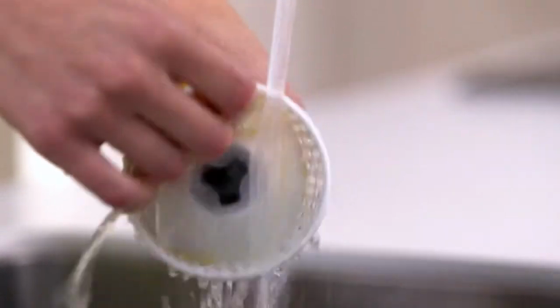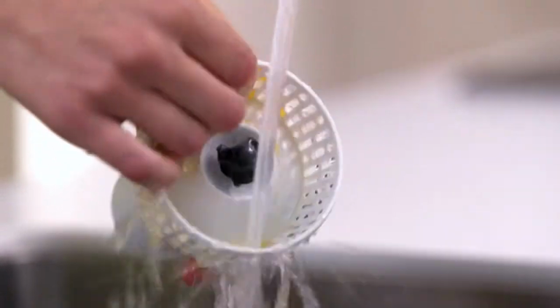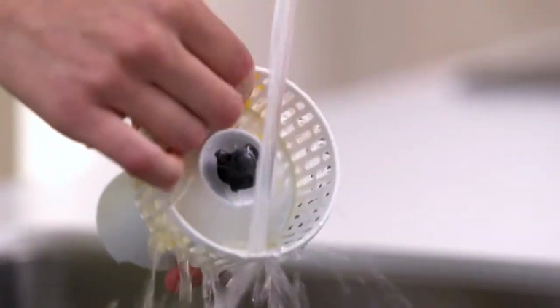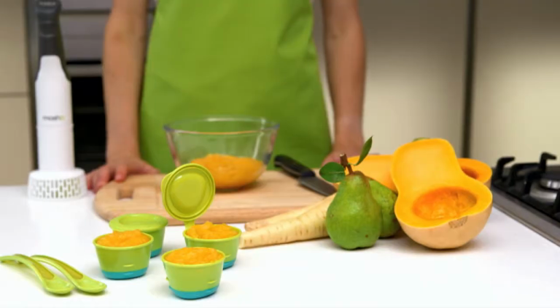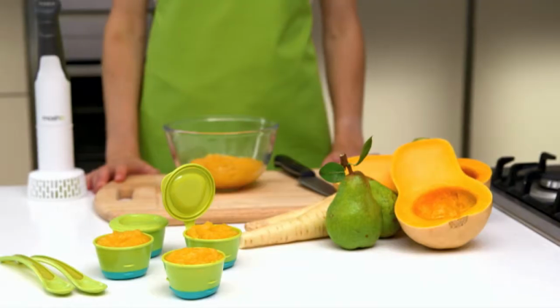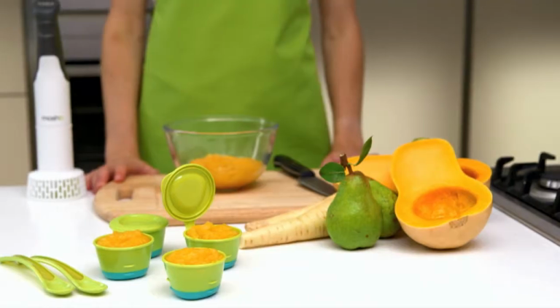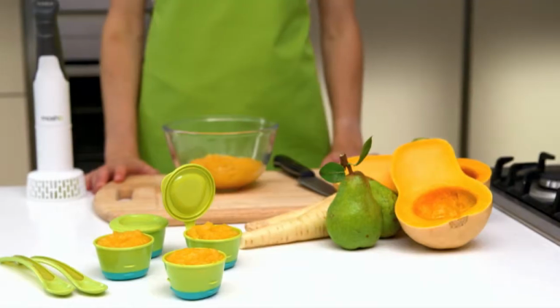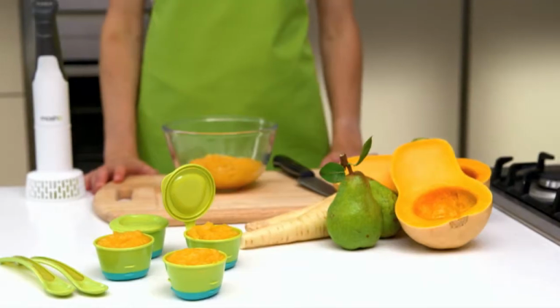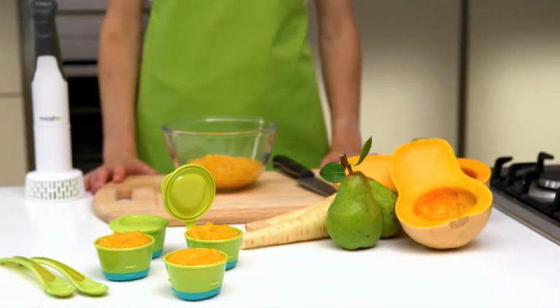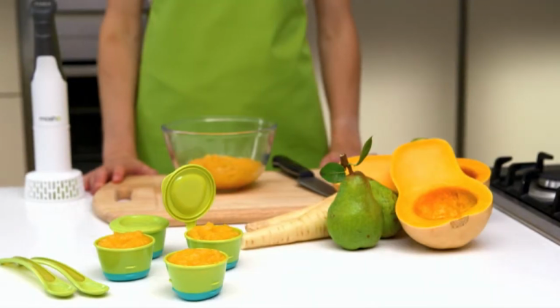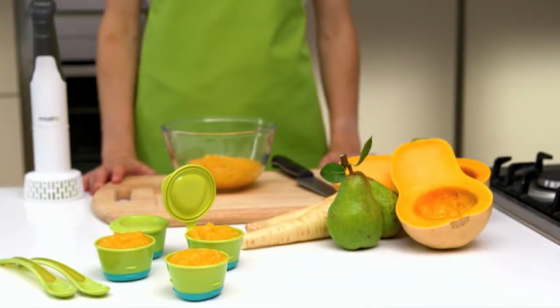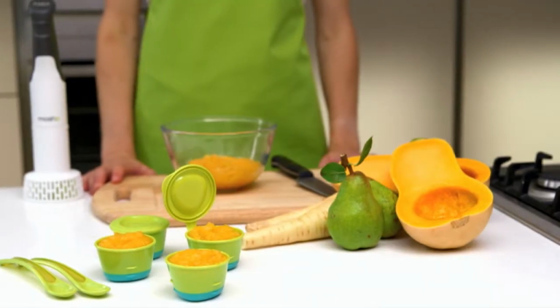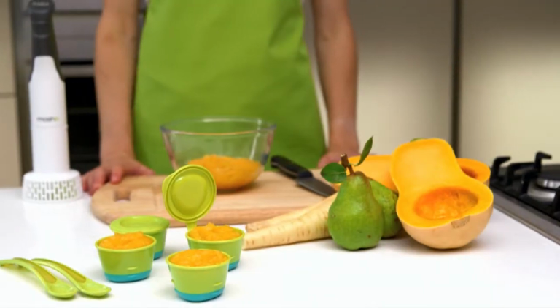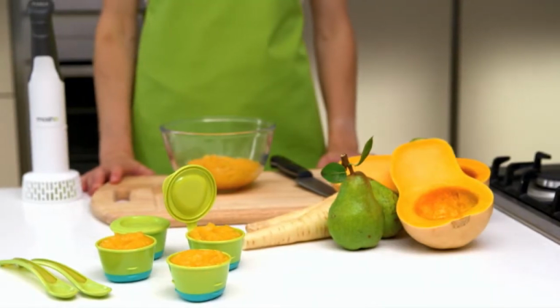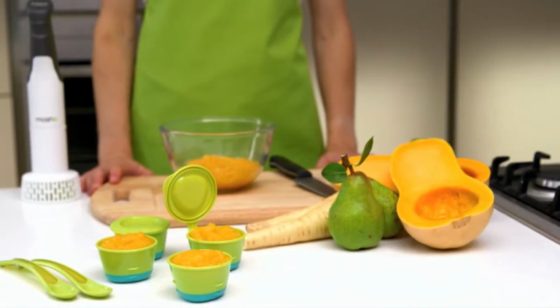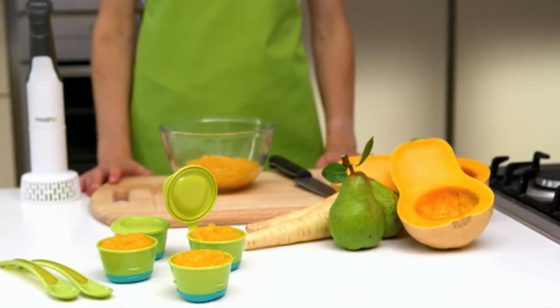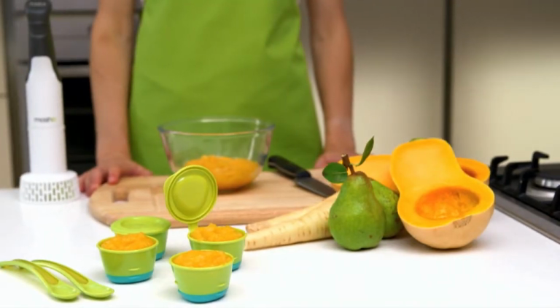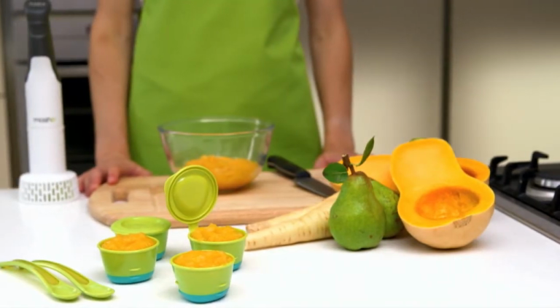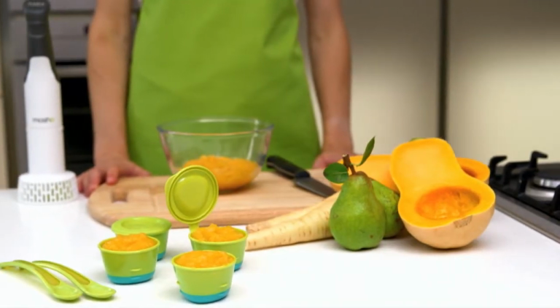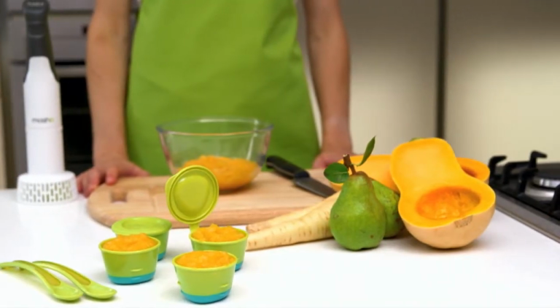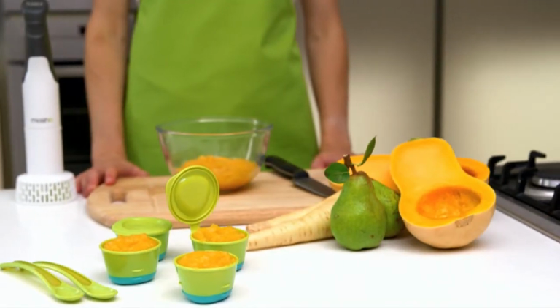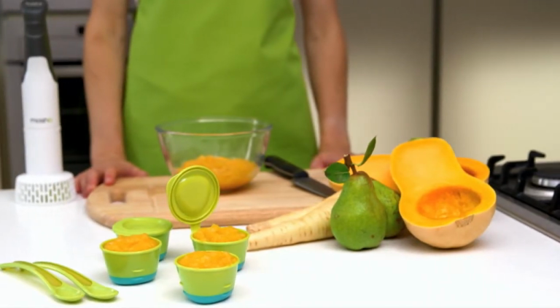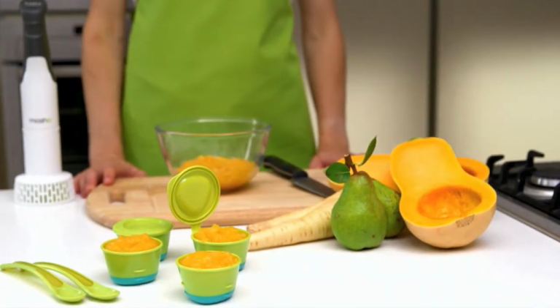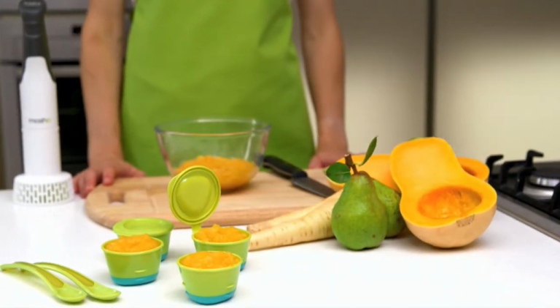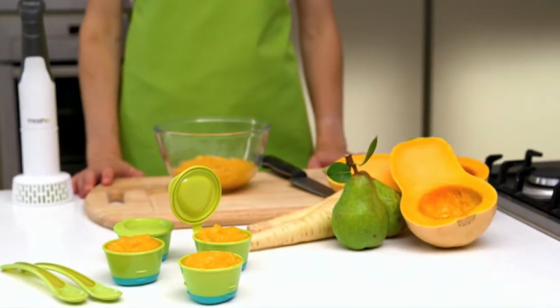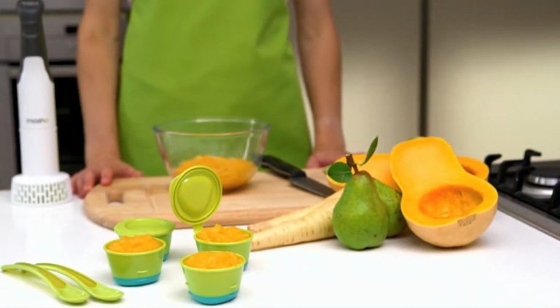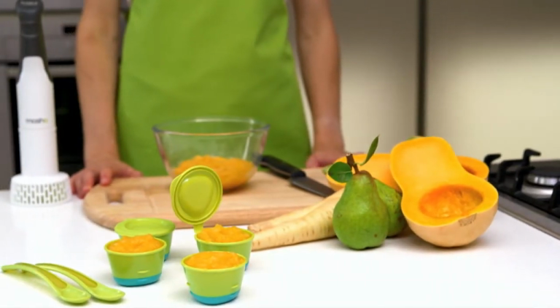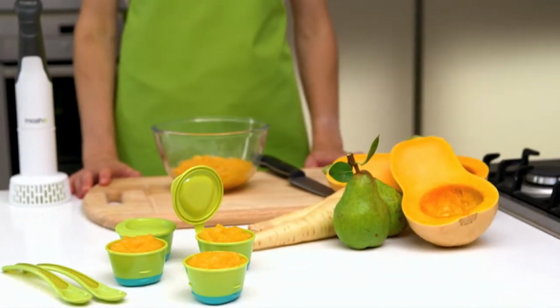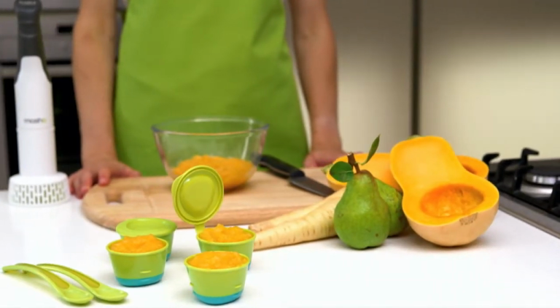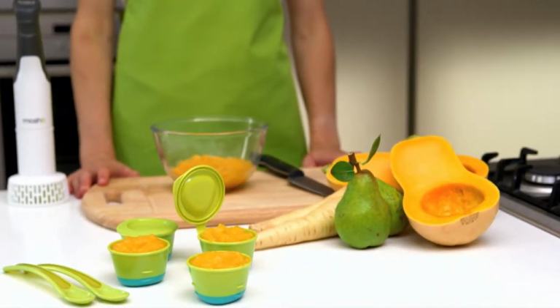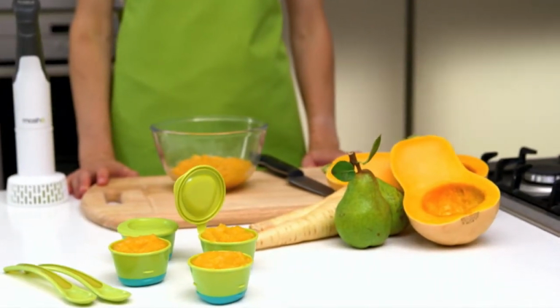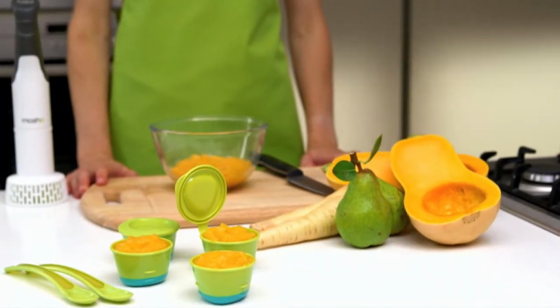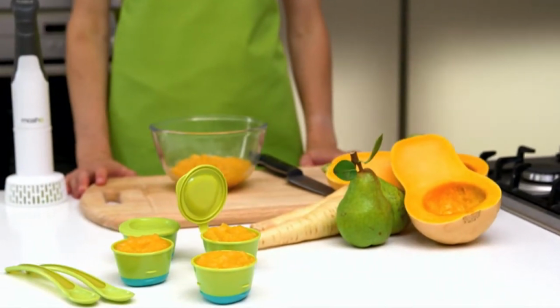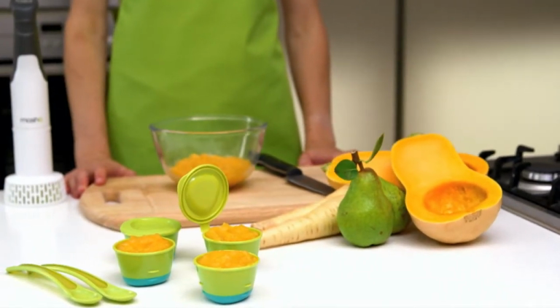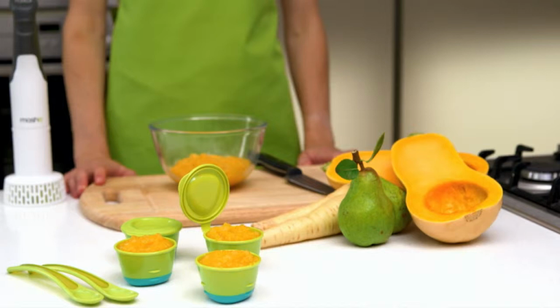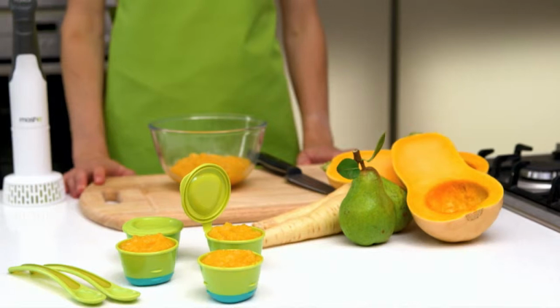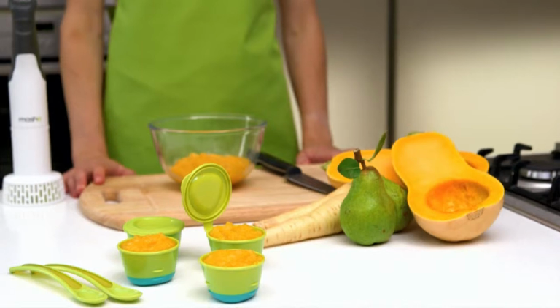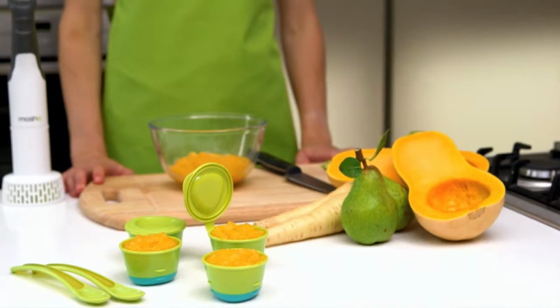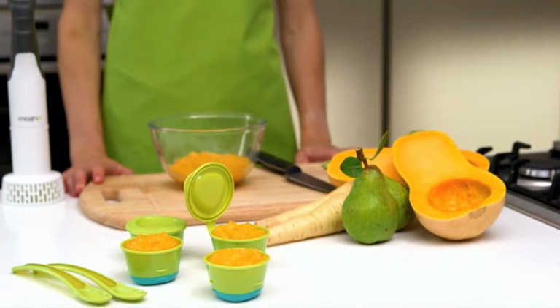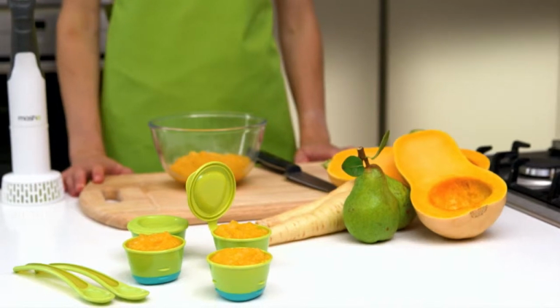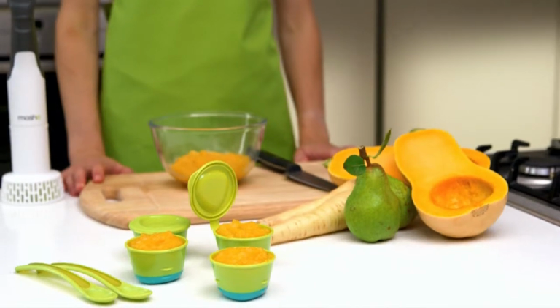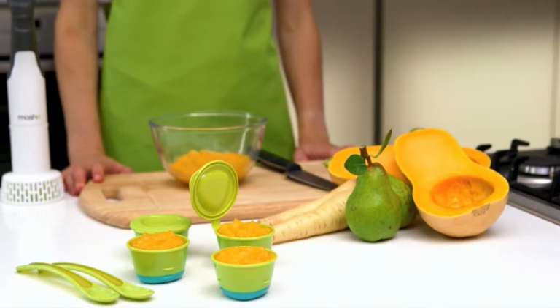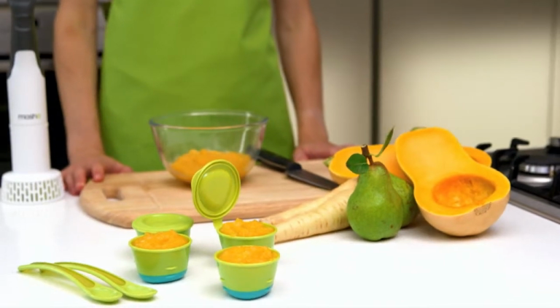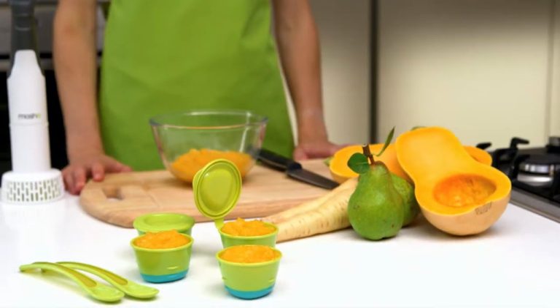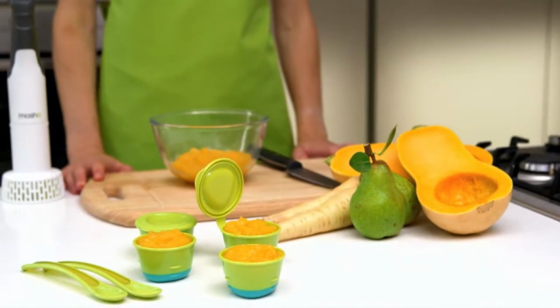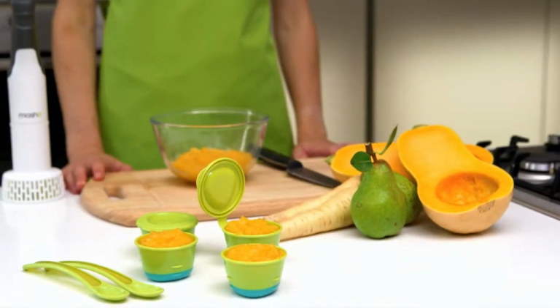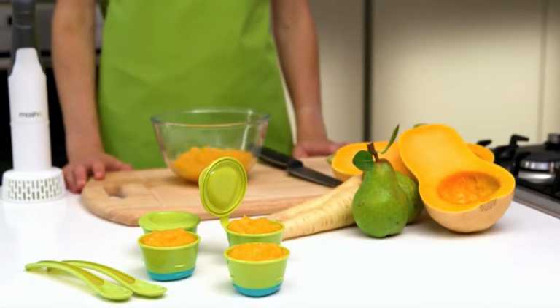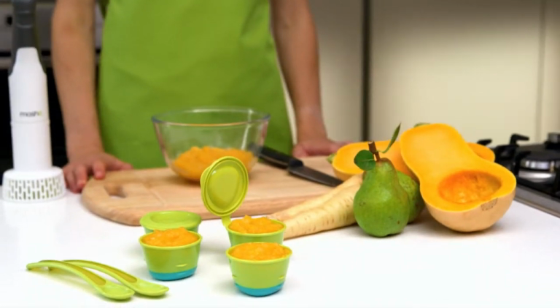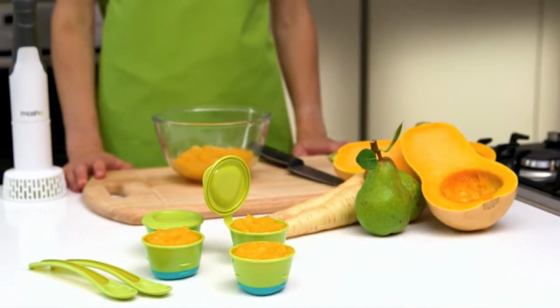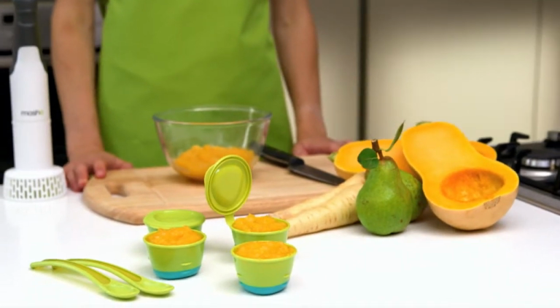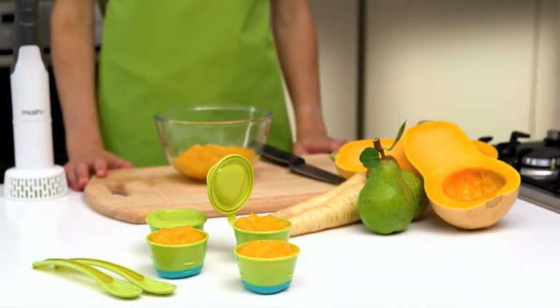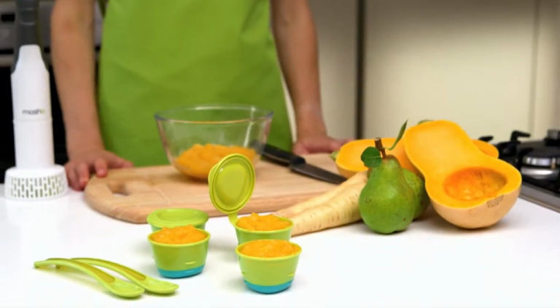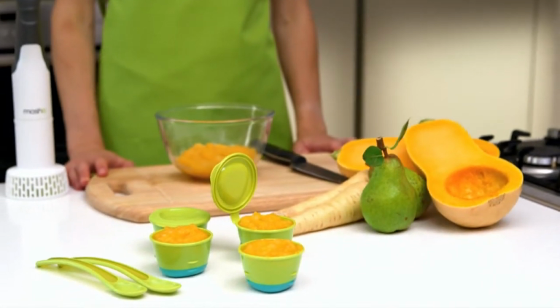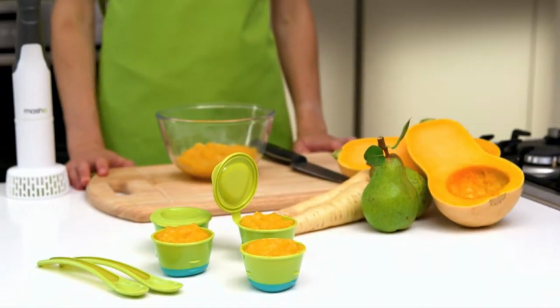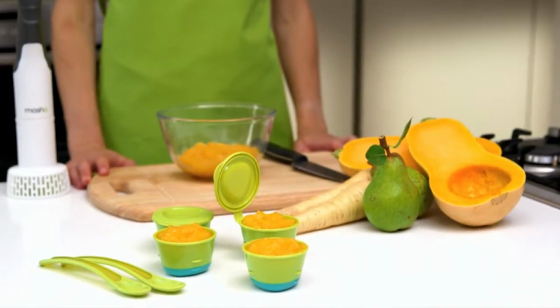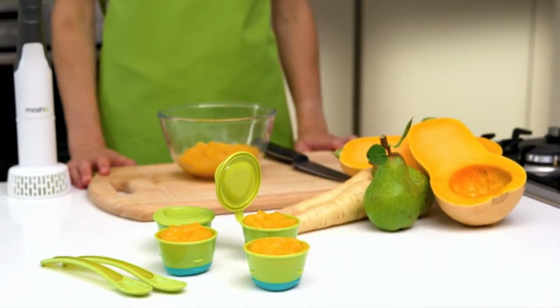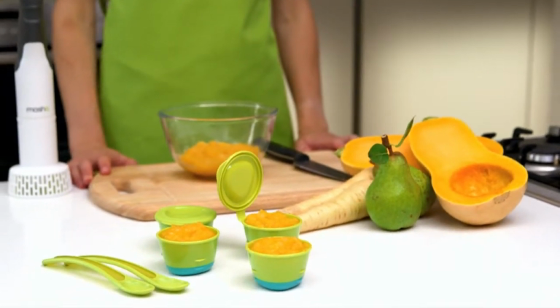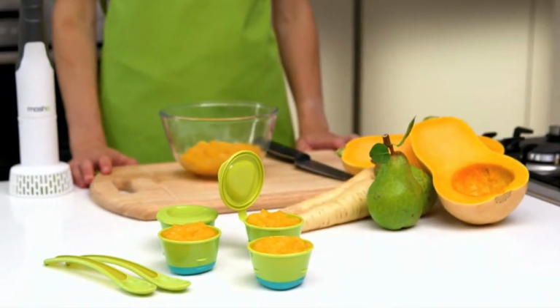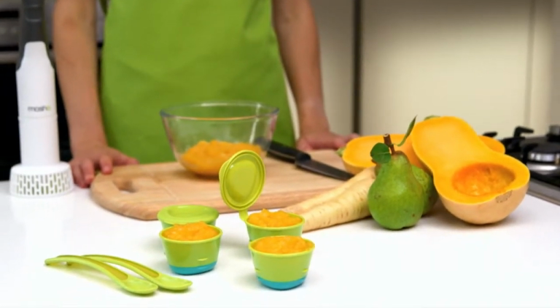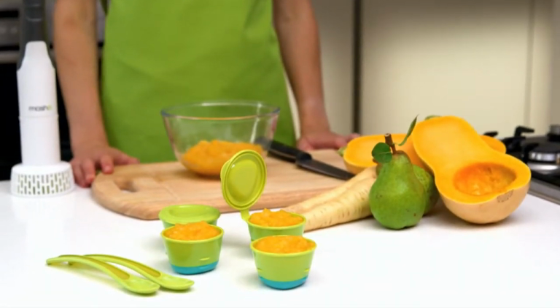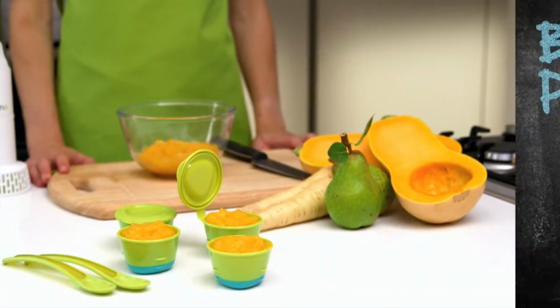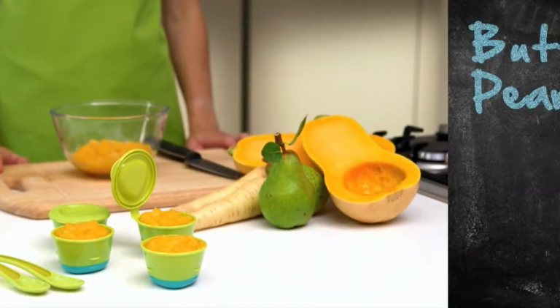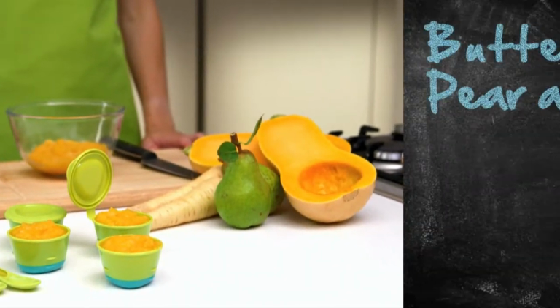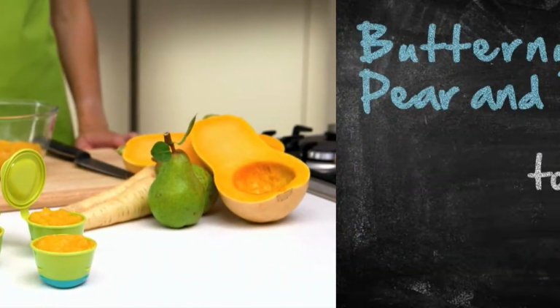There you have it. A healthy and tasty butternut squash, pear and parsnip puree for your baby to enjoy.